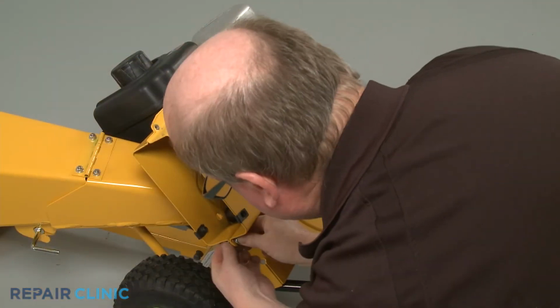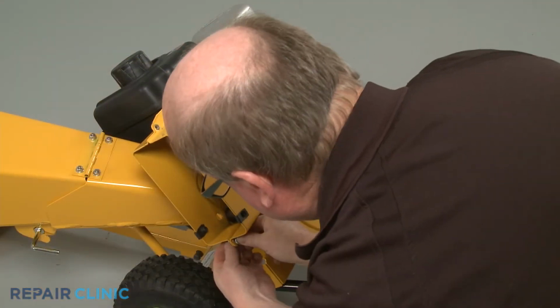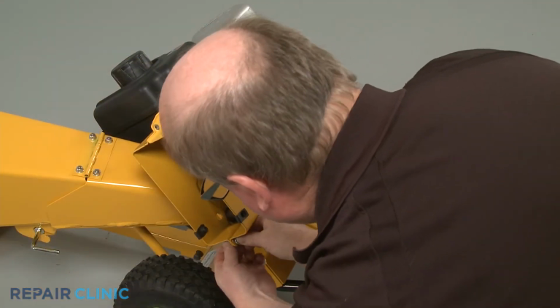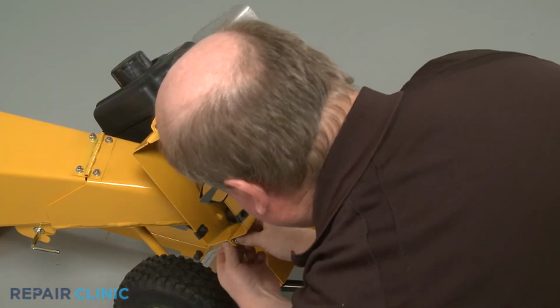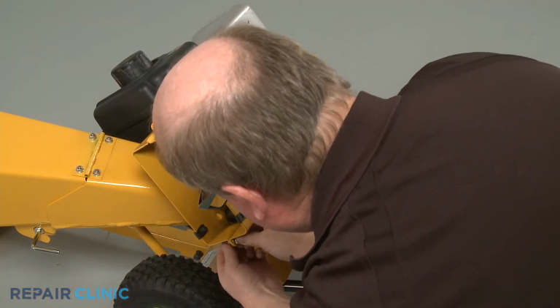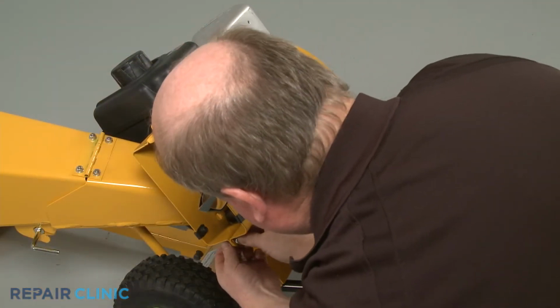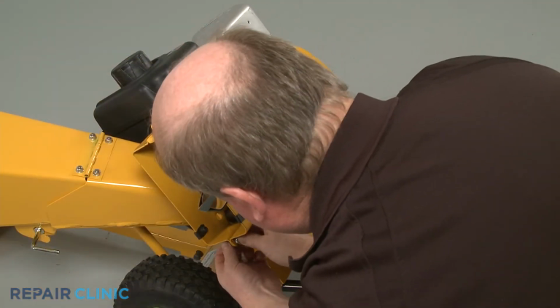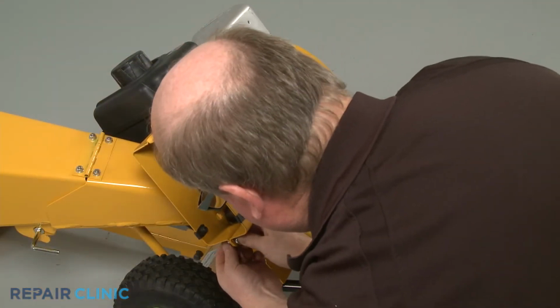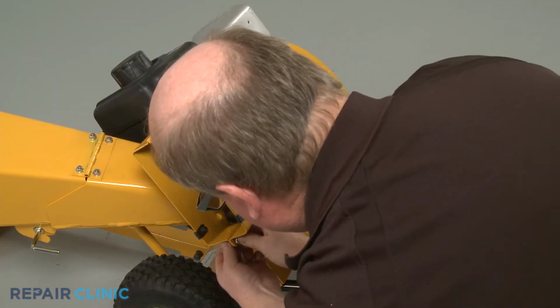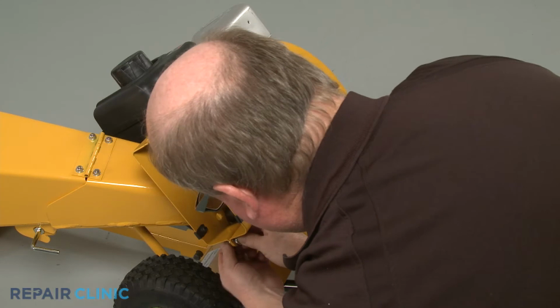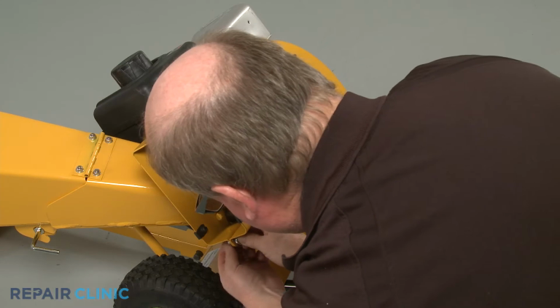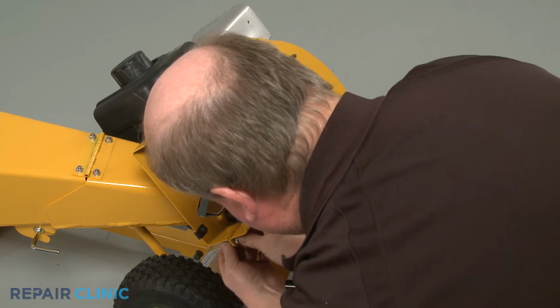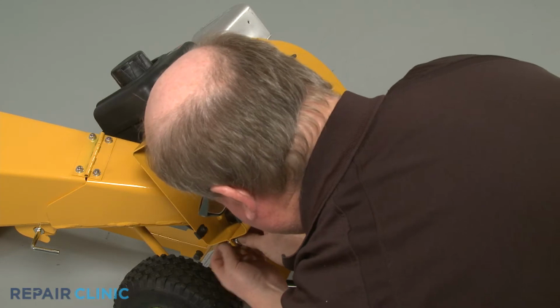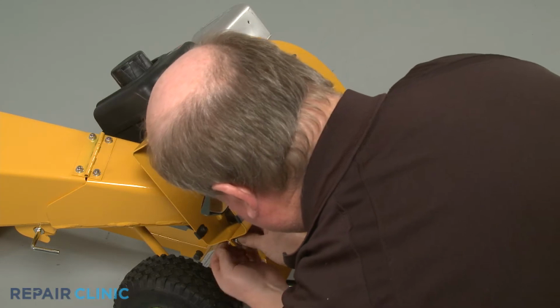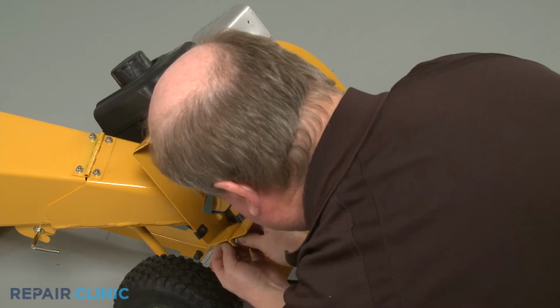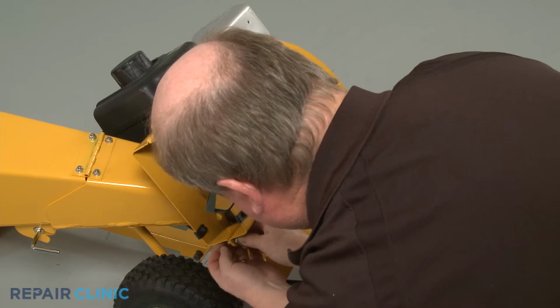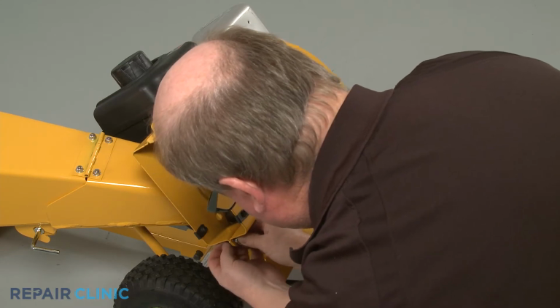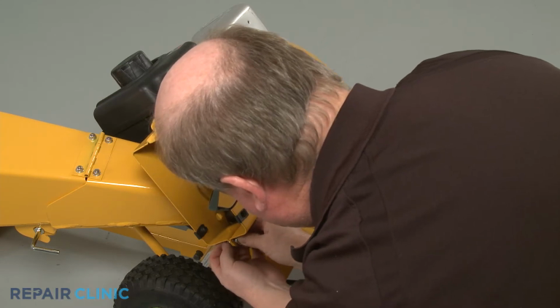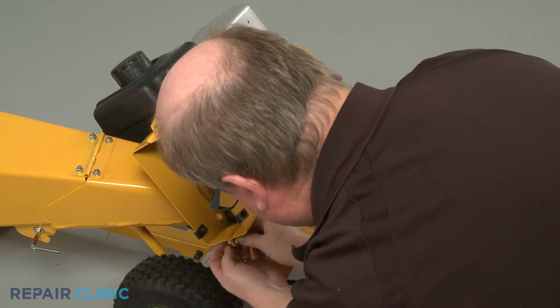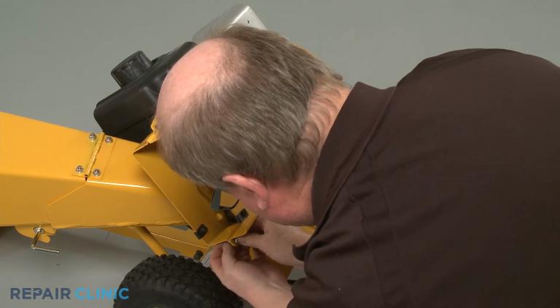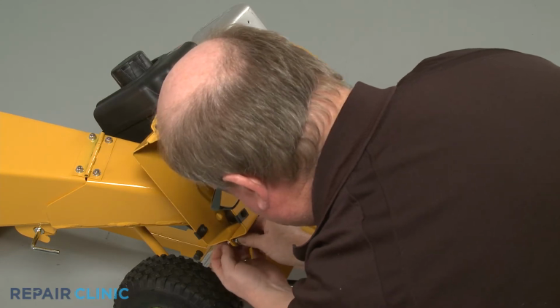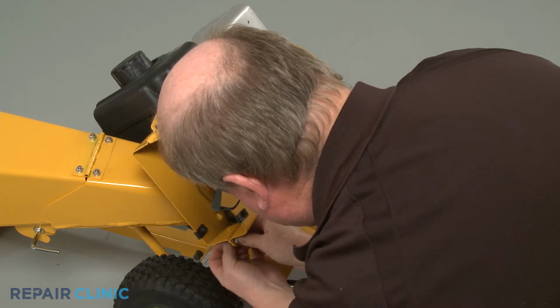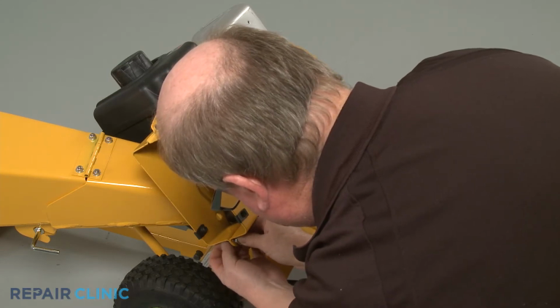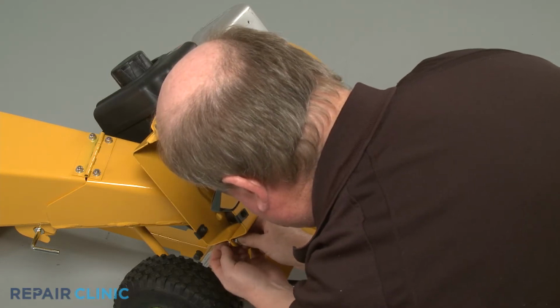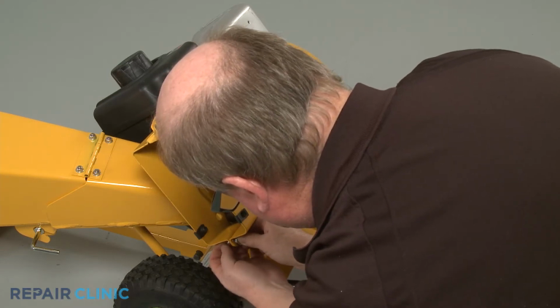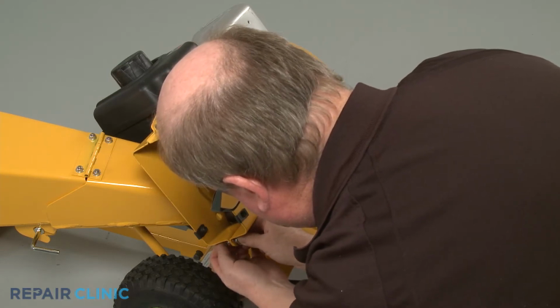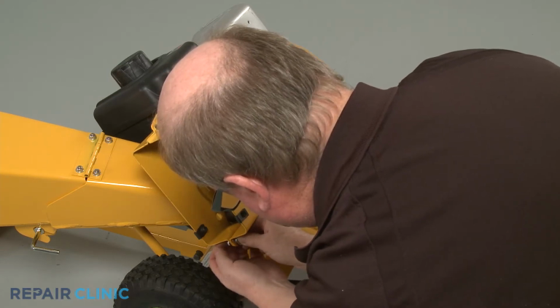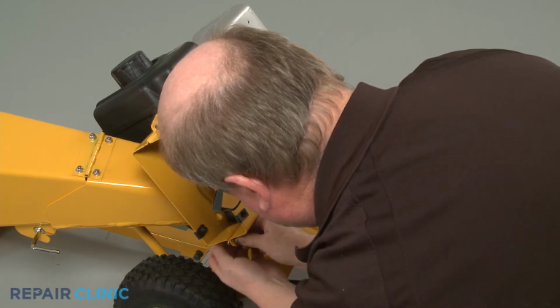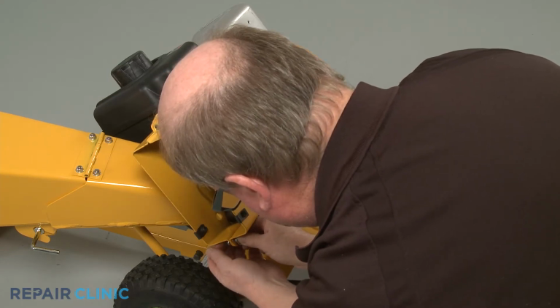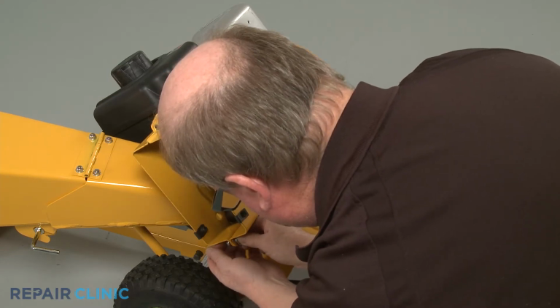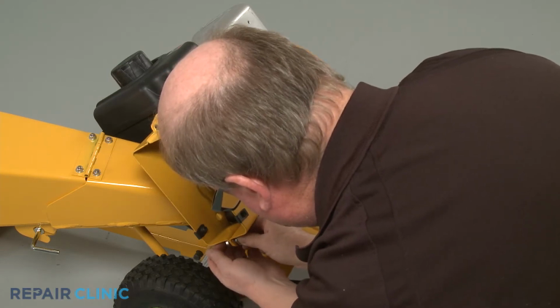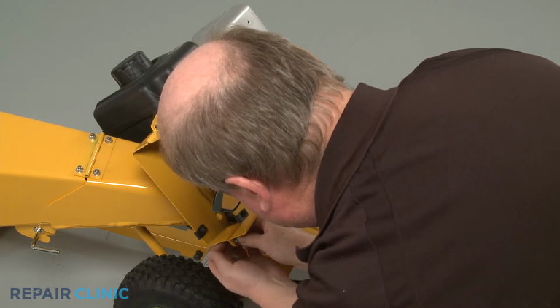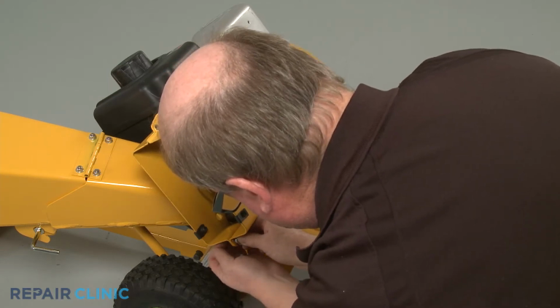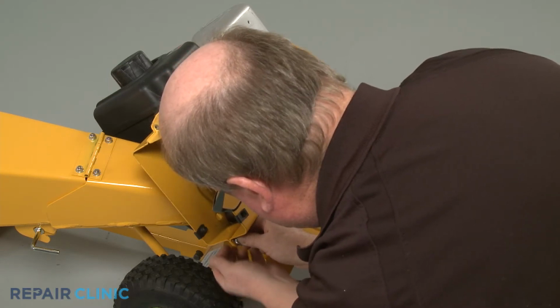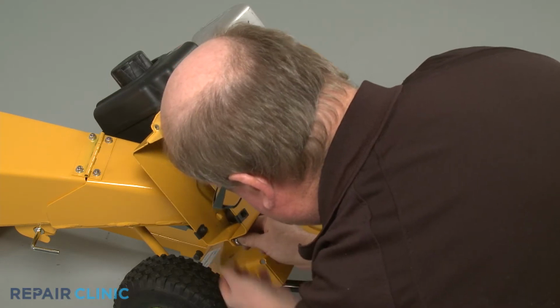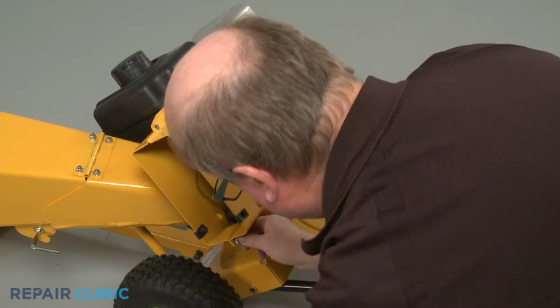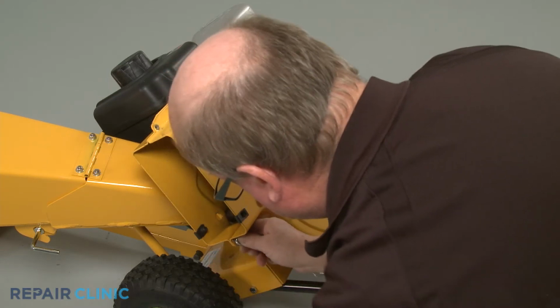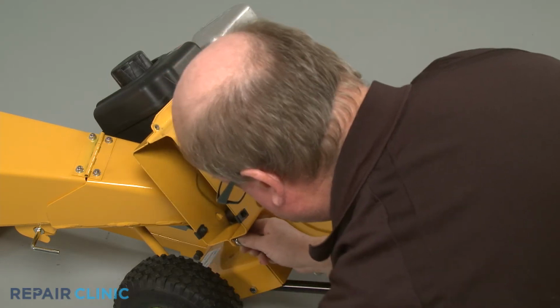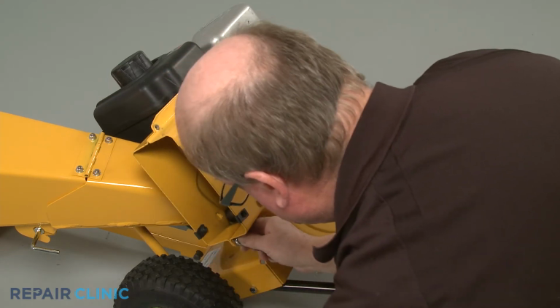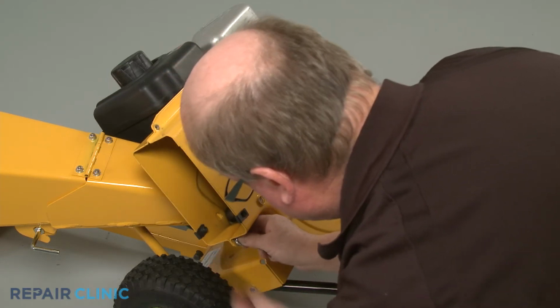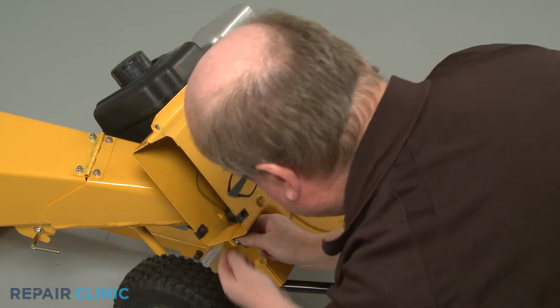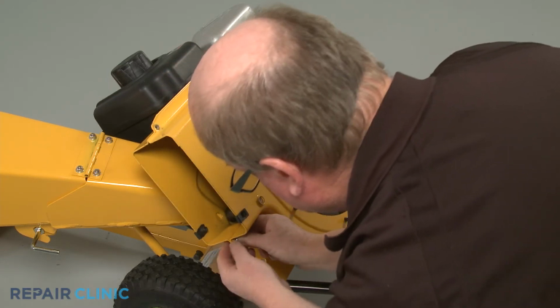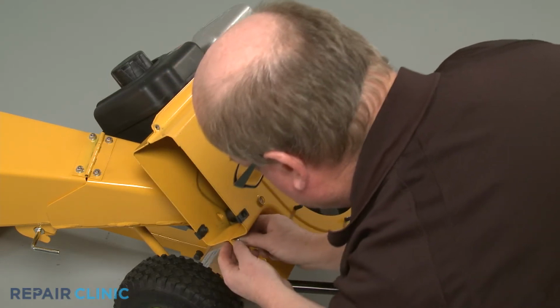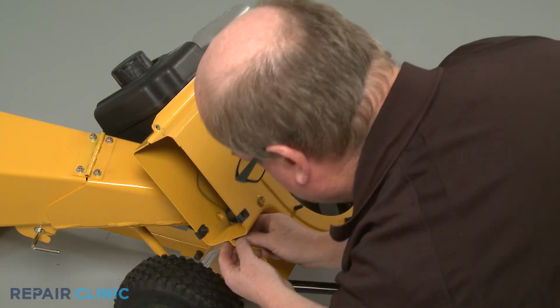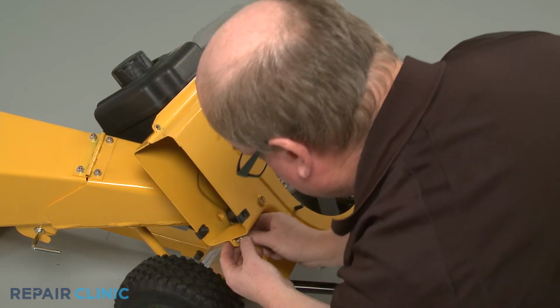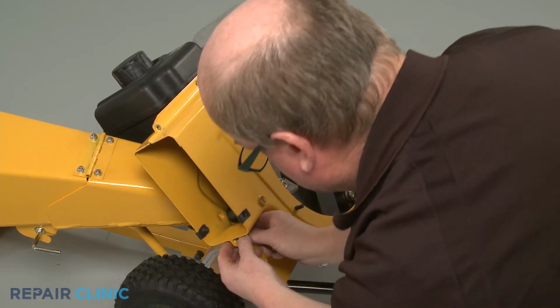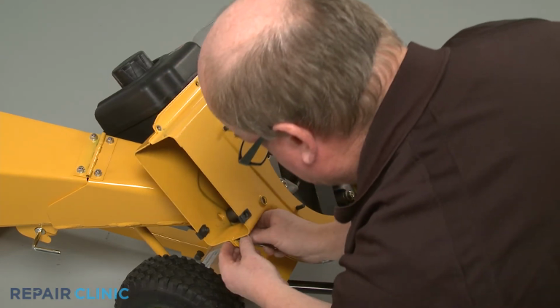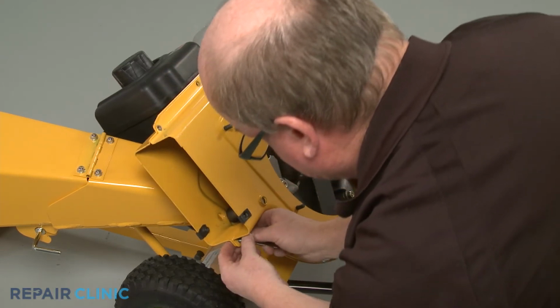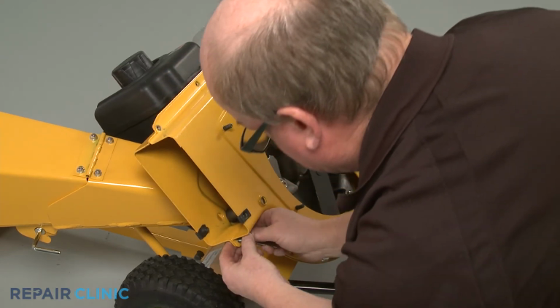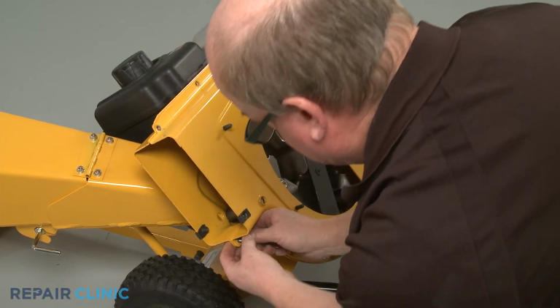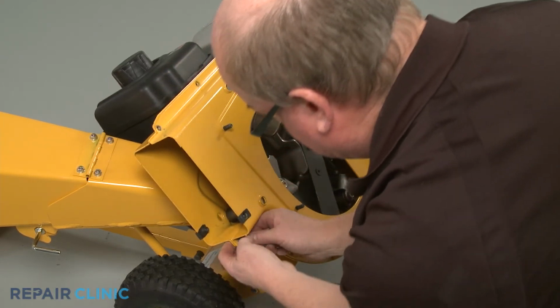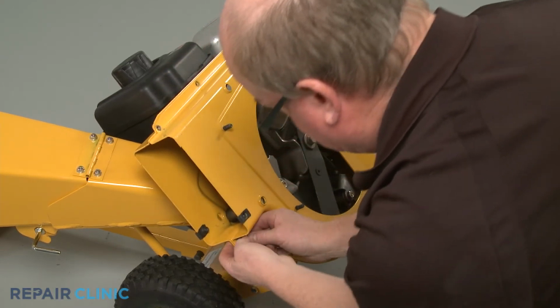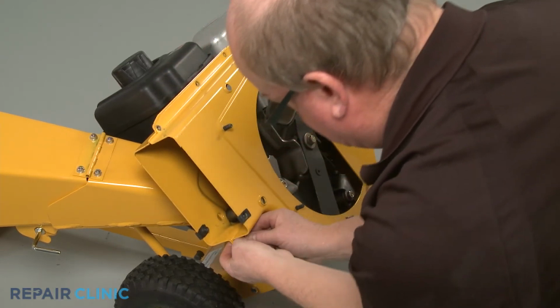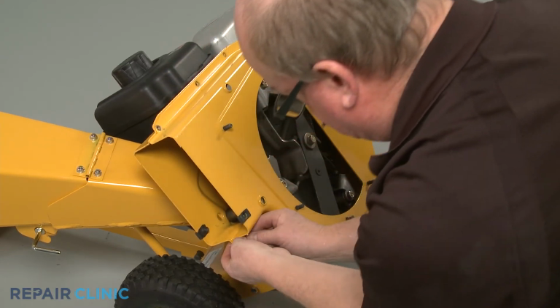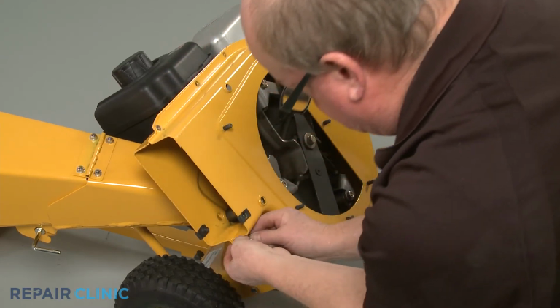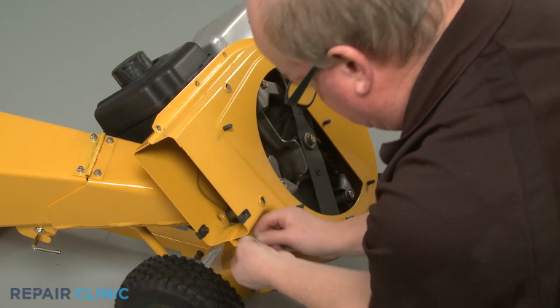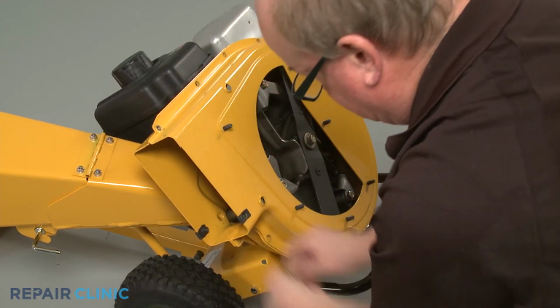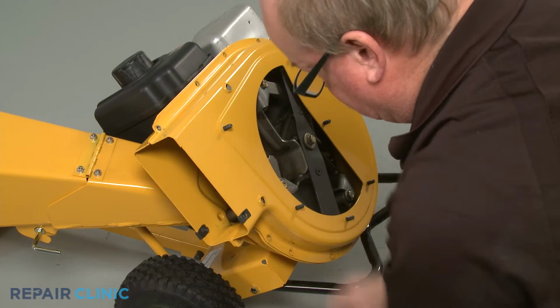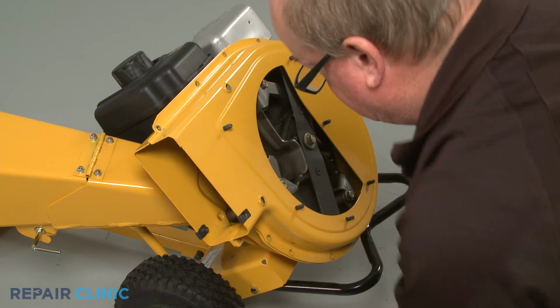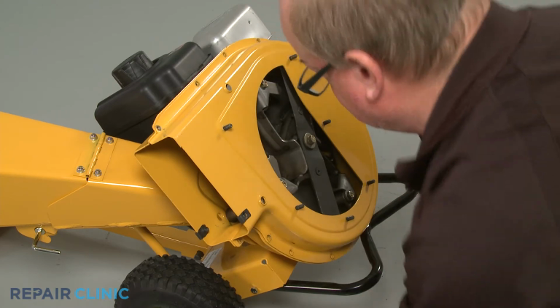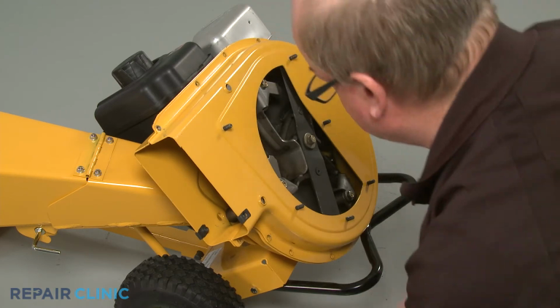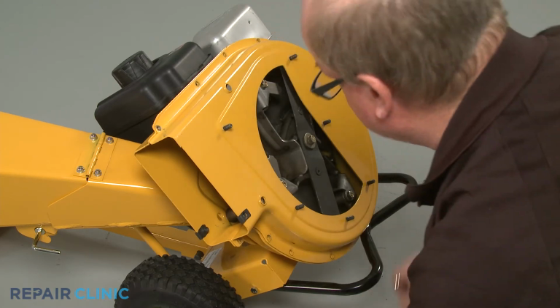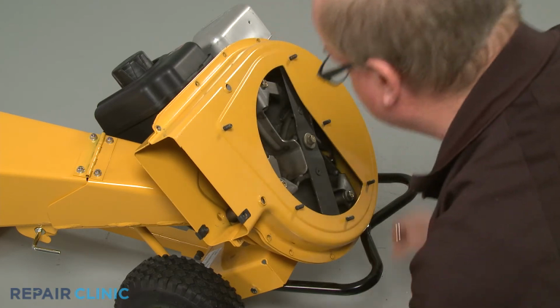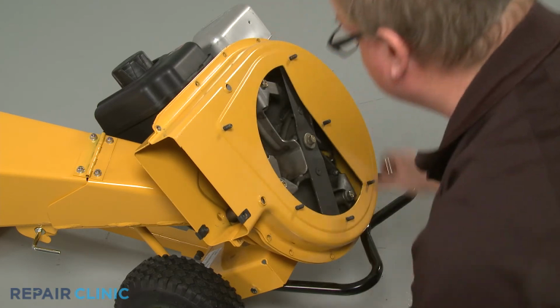With all the nuts and bolts uninstalled, fully detach the outer flail housing and set the shredder screen aside.